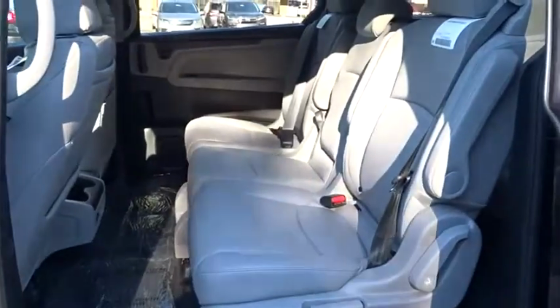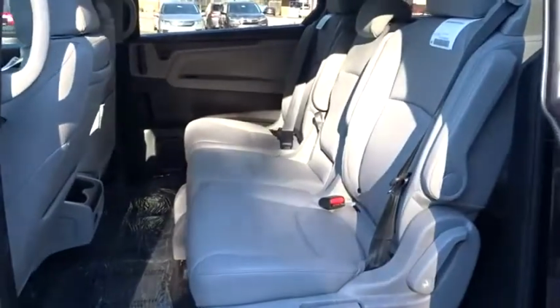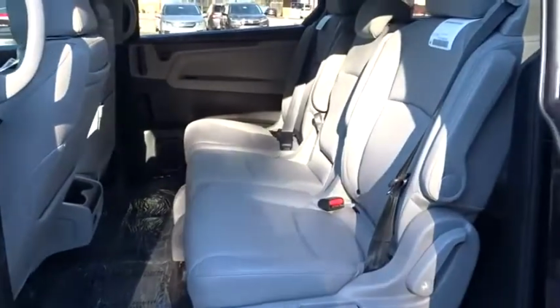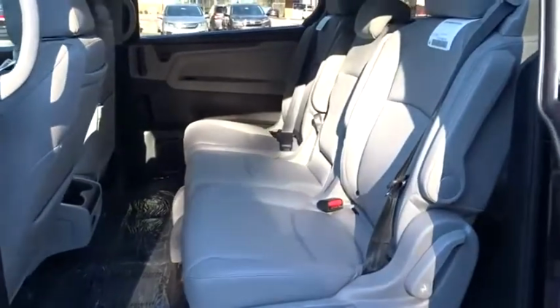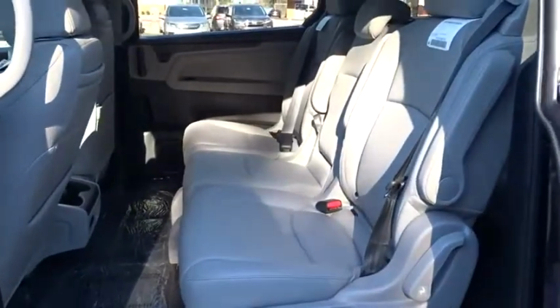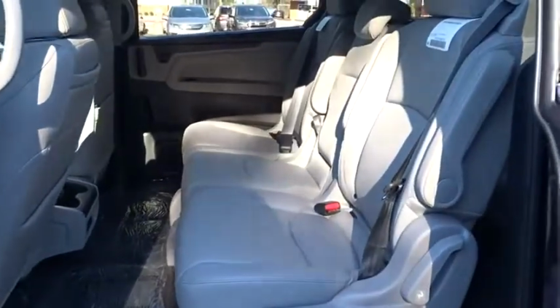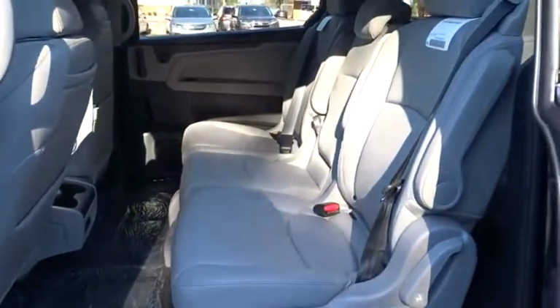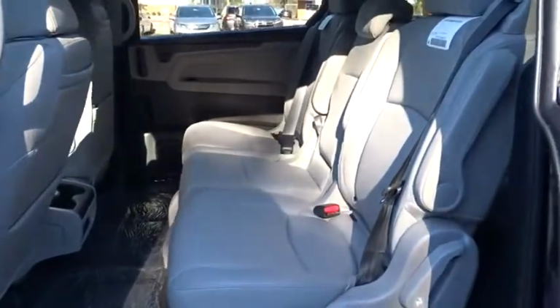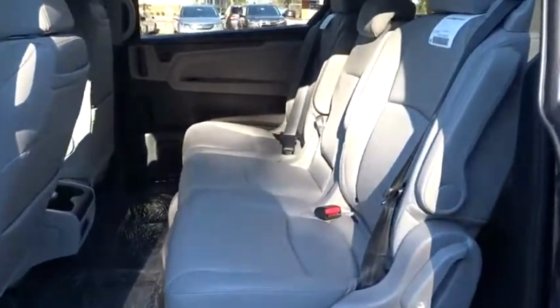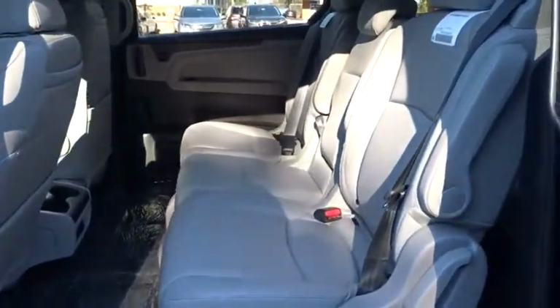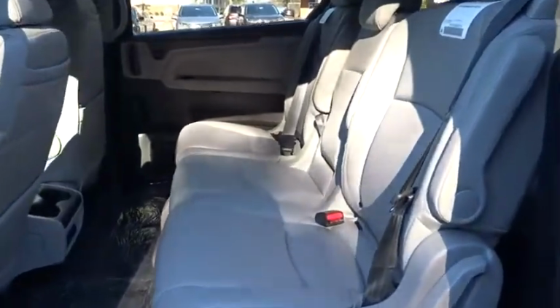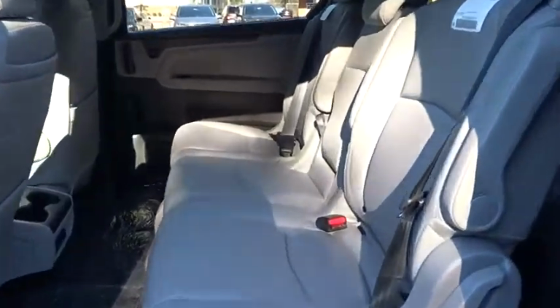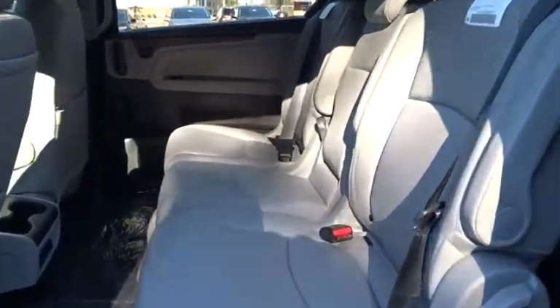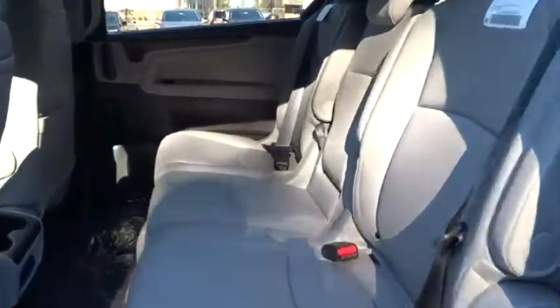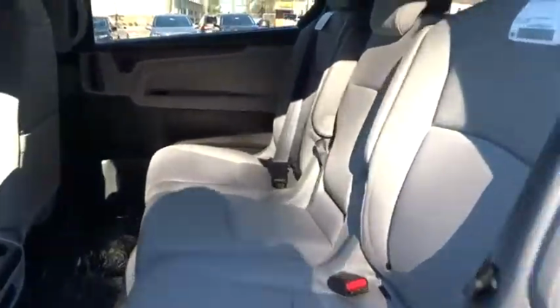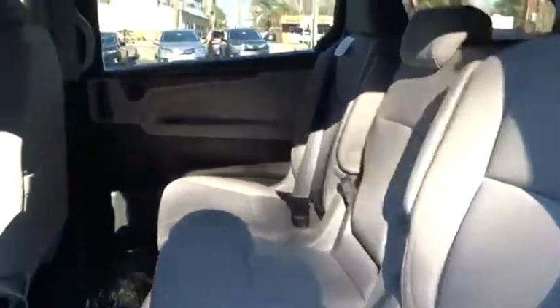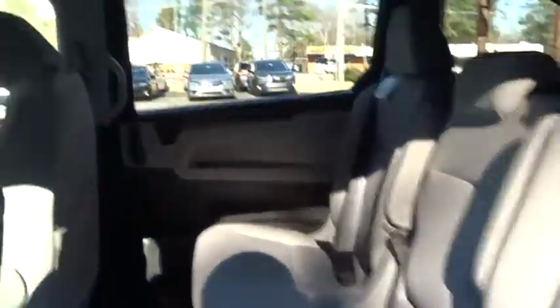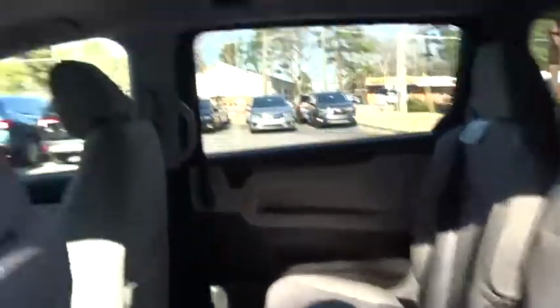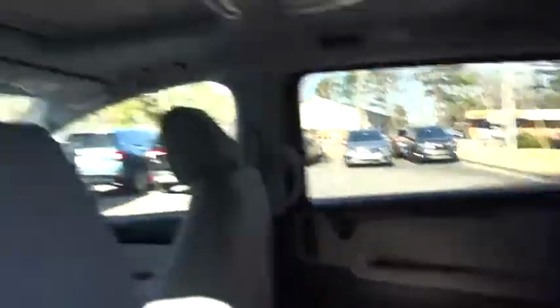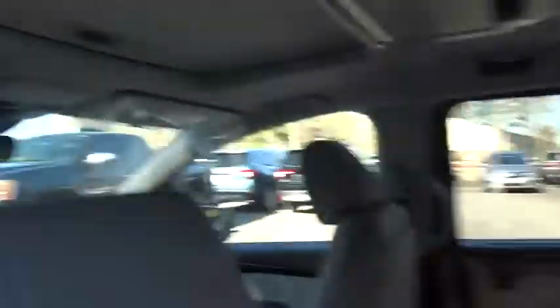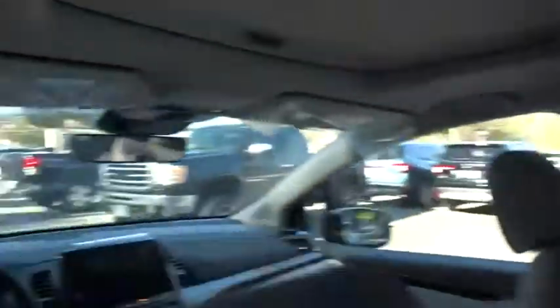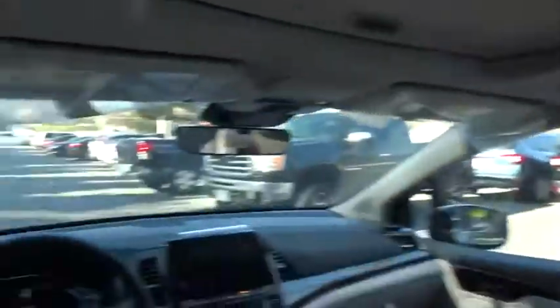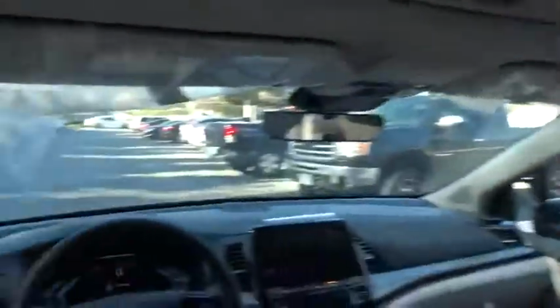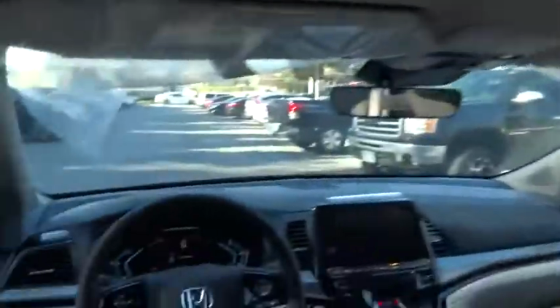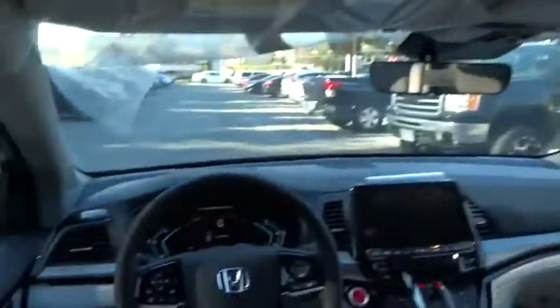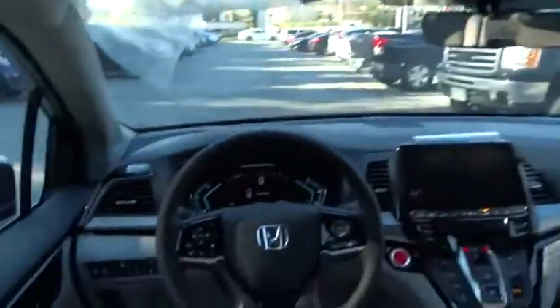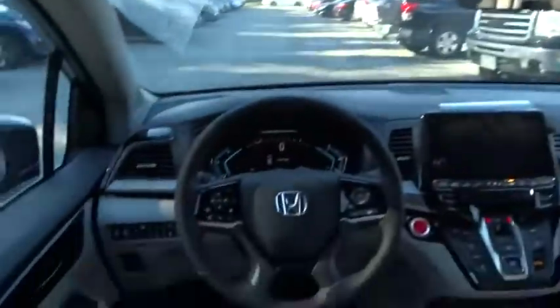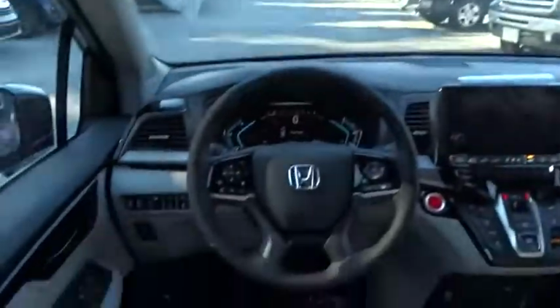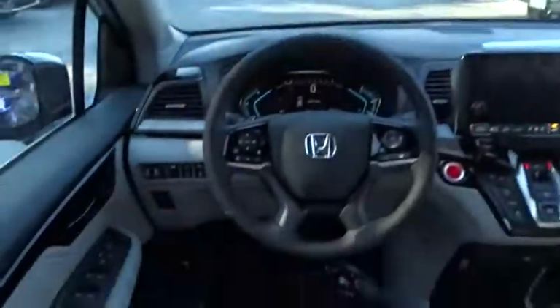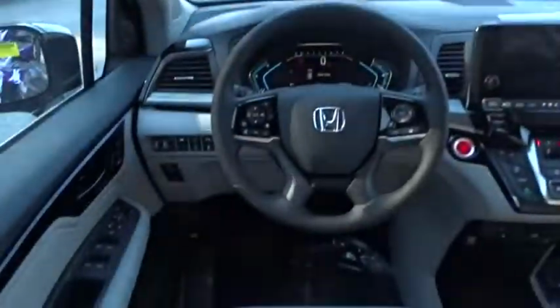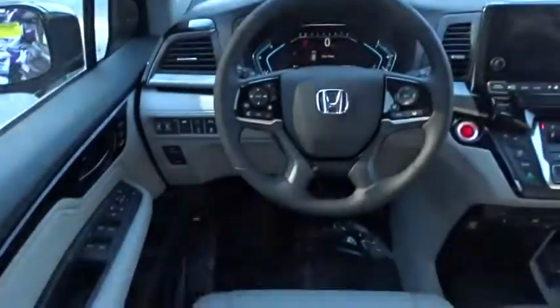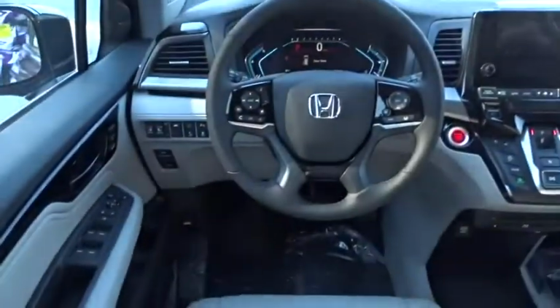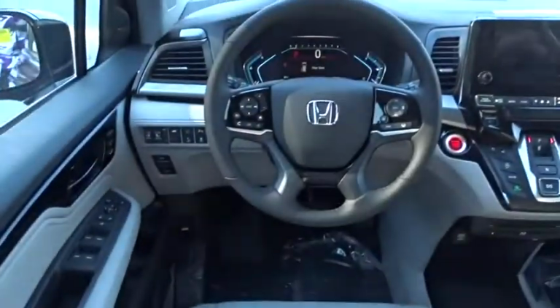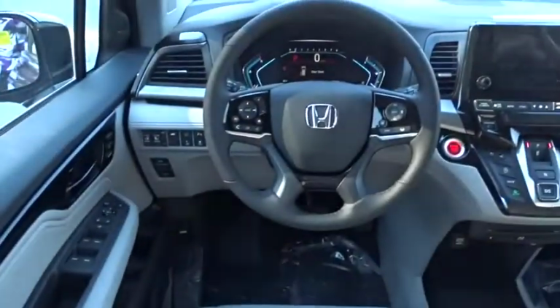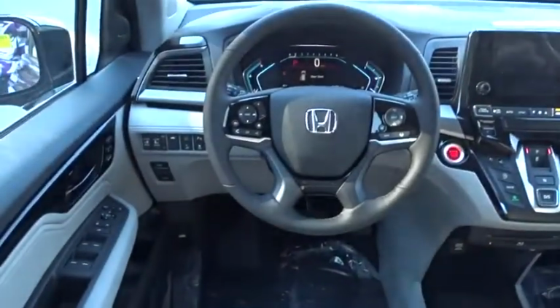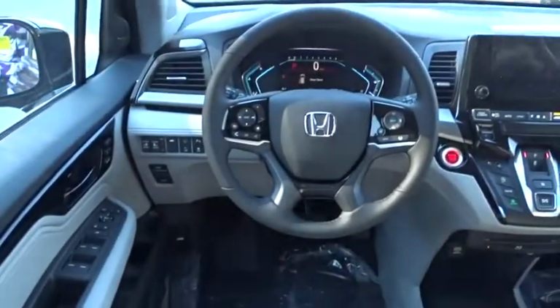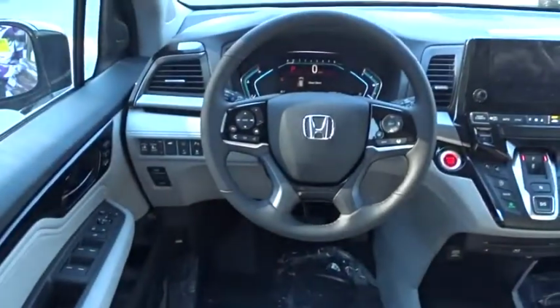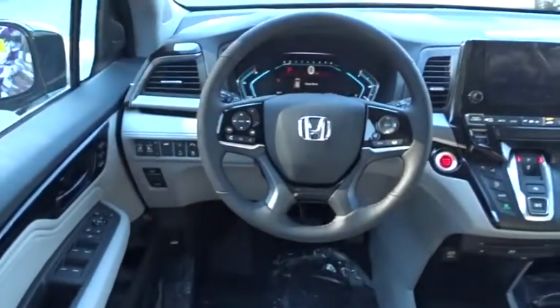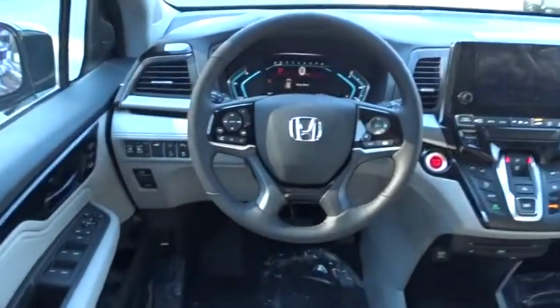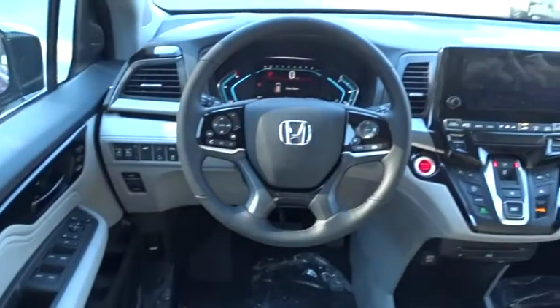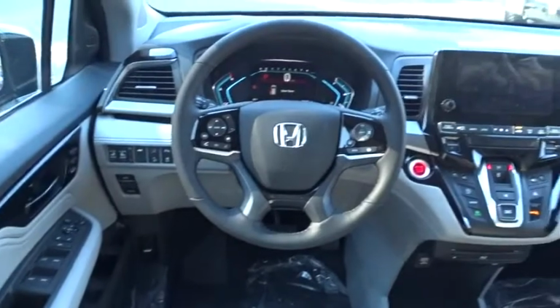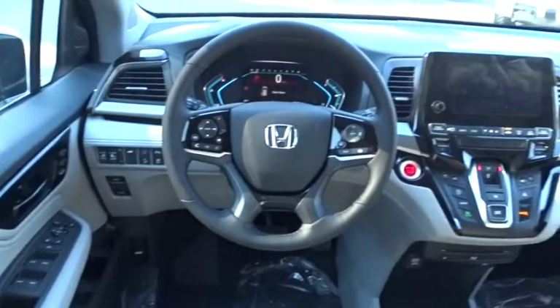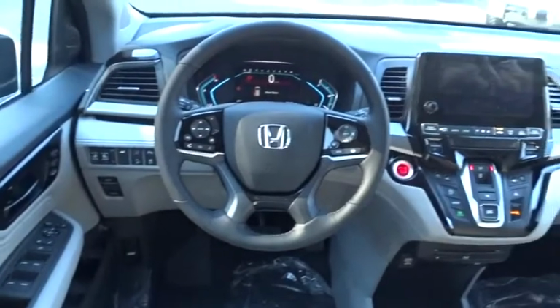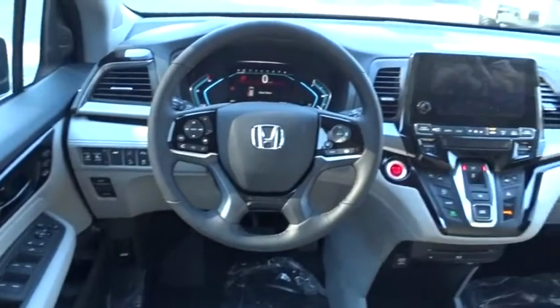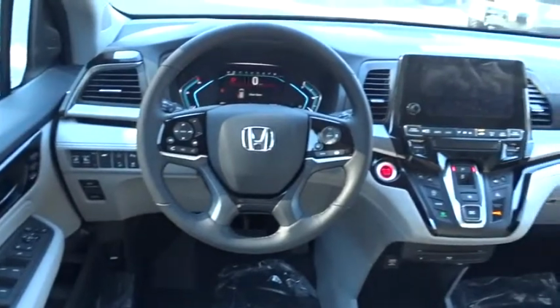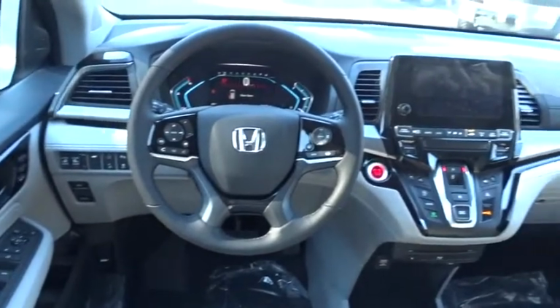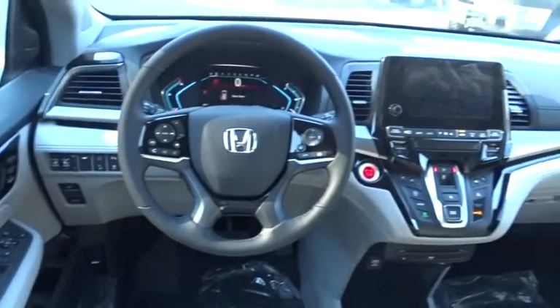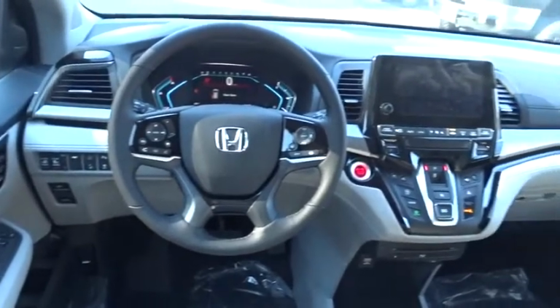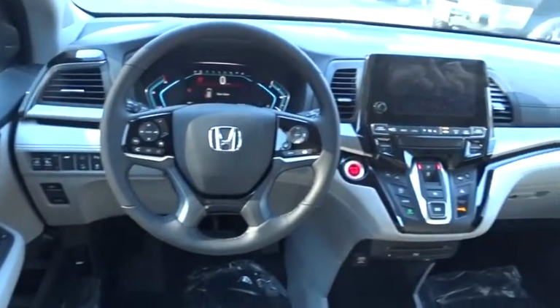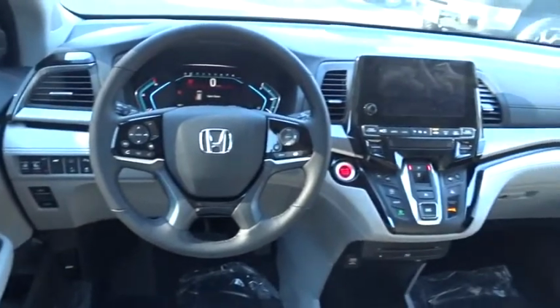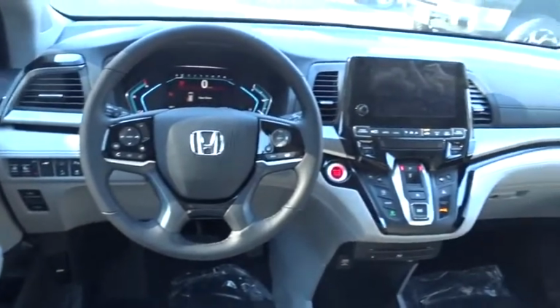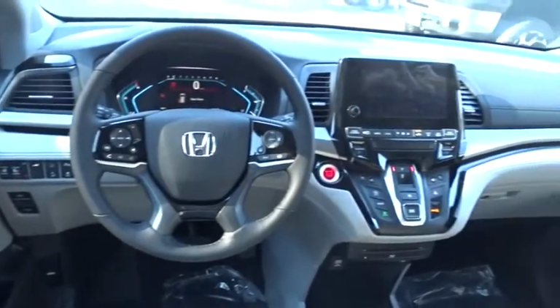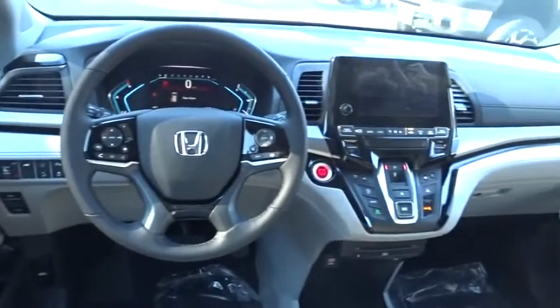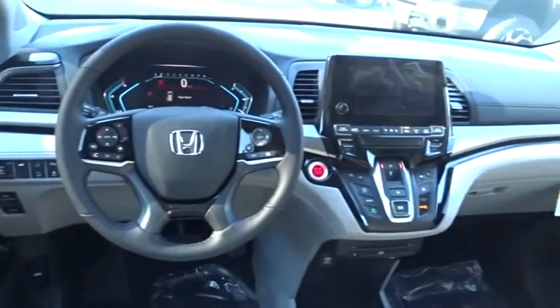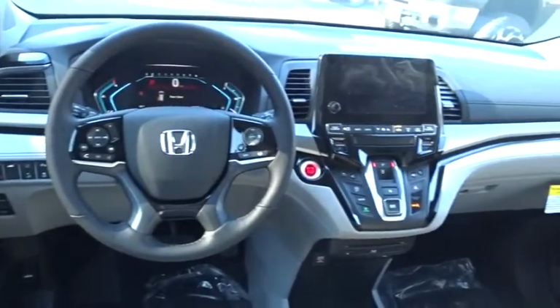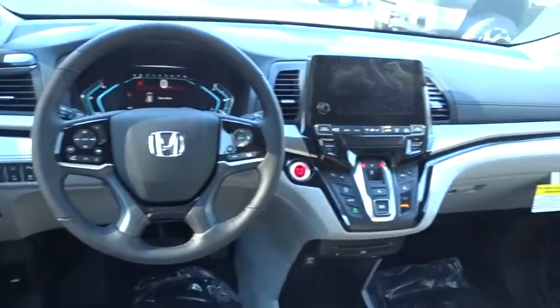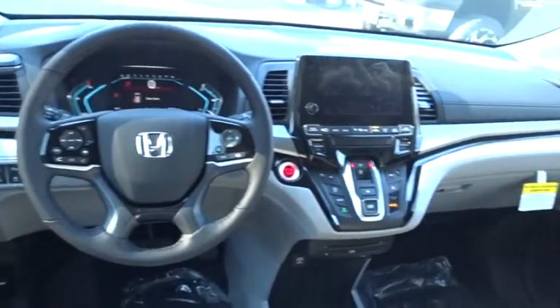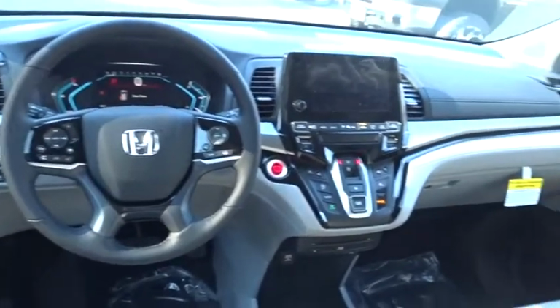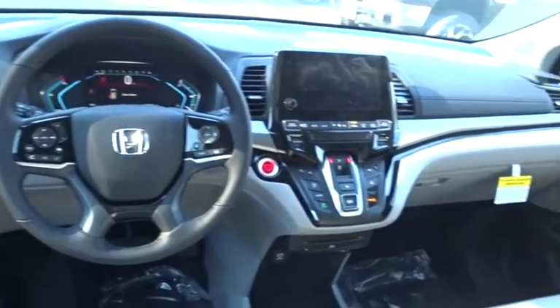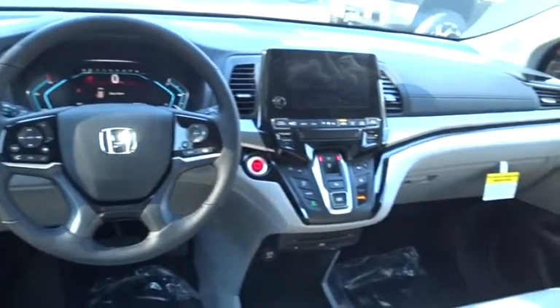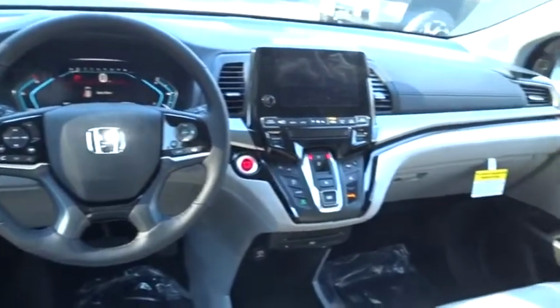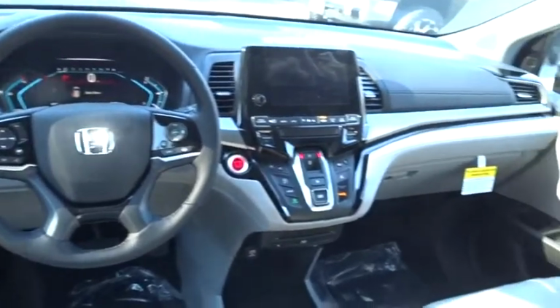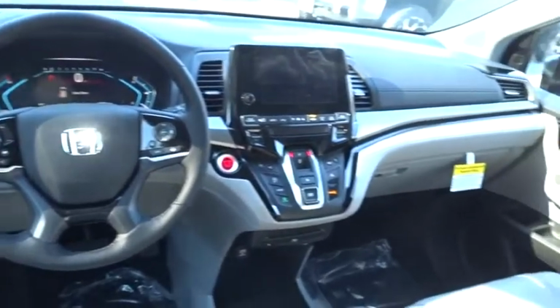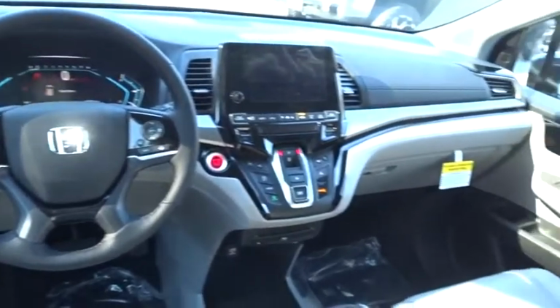Keyless start, auto-dimming rear-view mirror, floor mats, four-wheel disc brakes. Come take a test drive today.